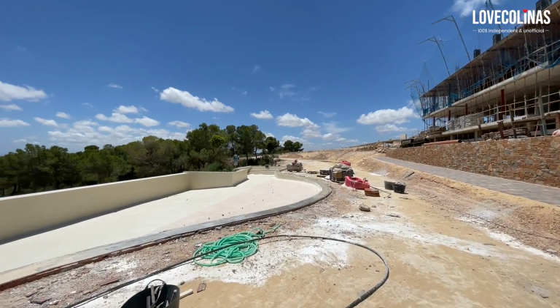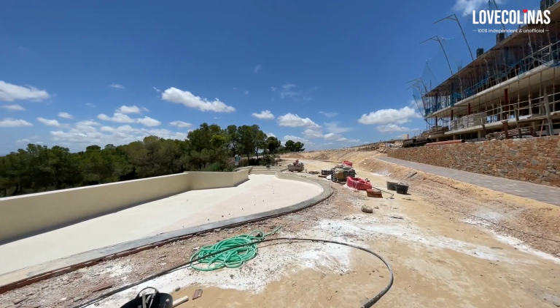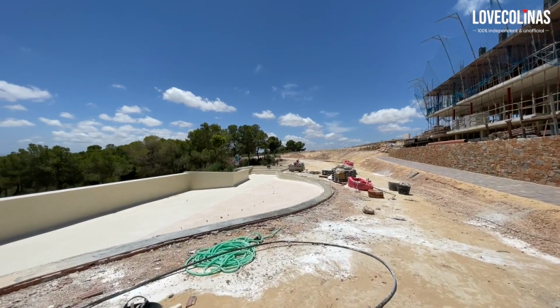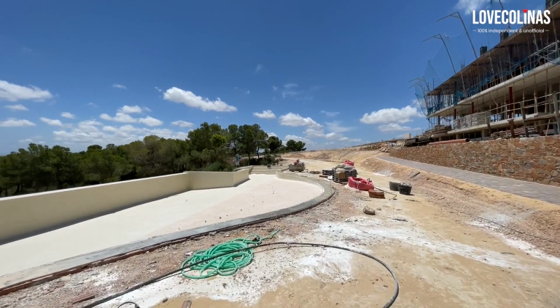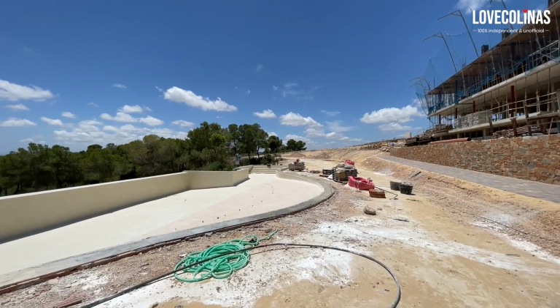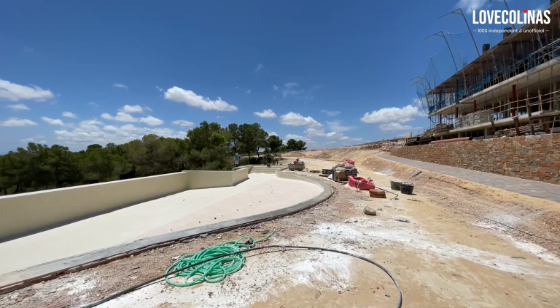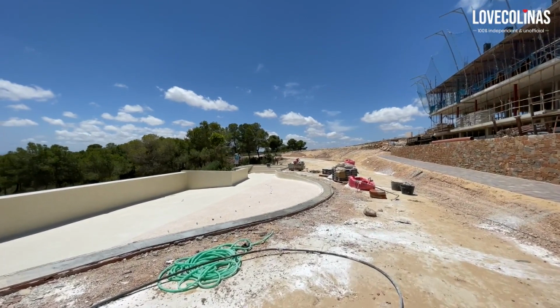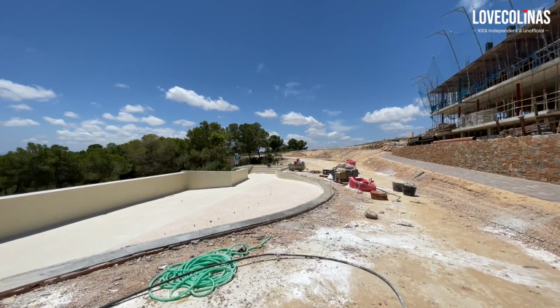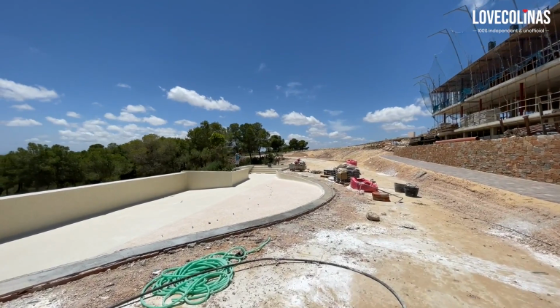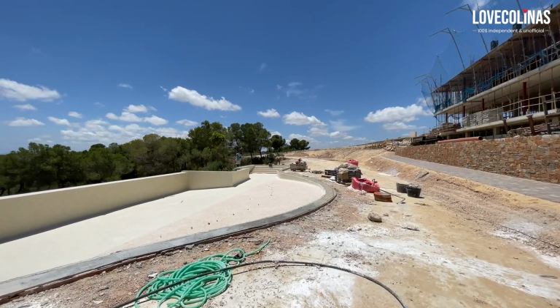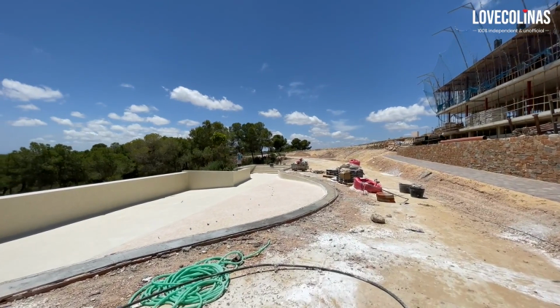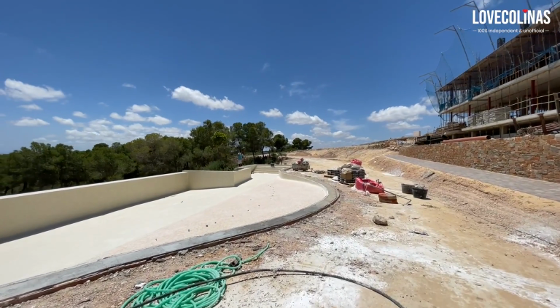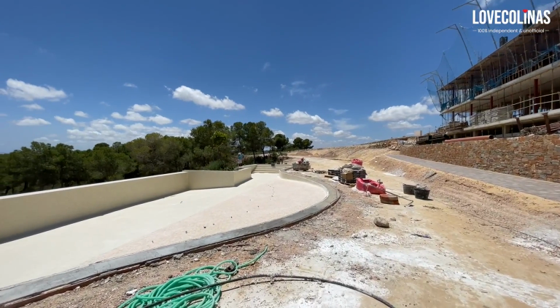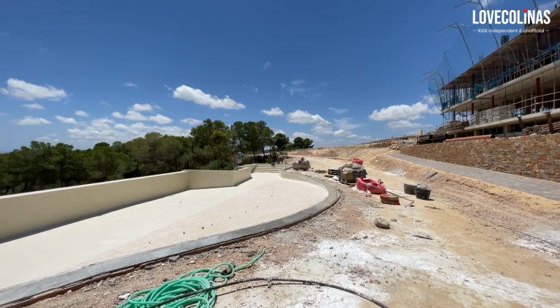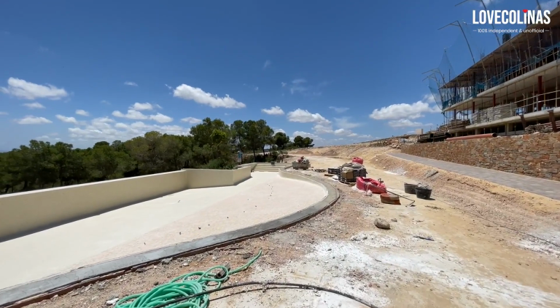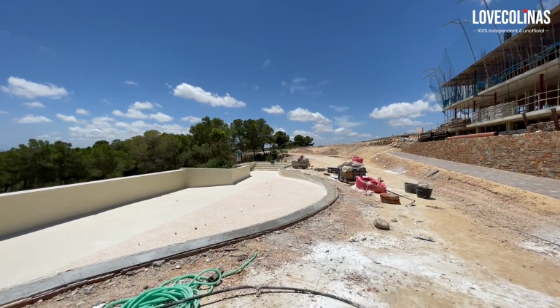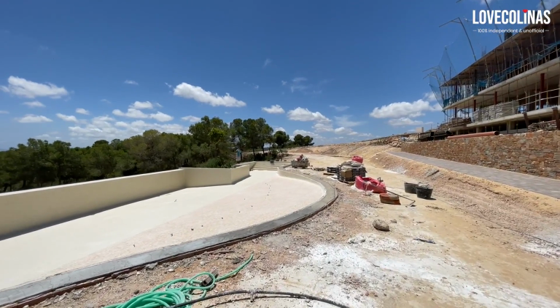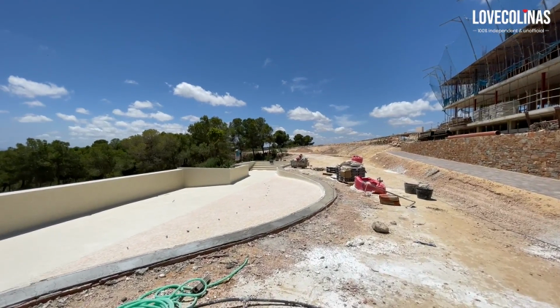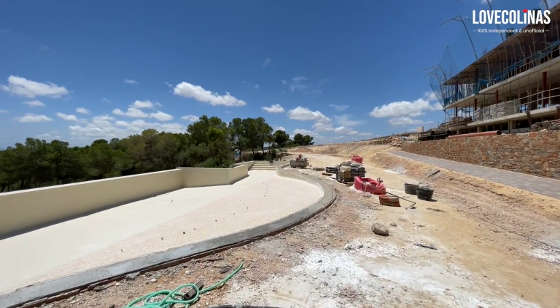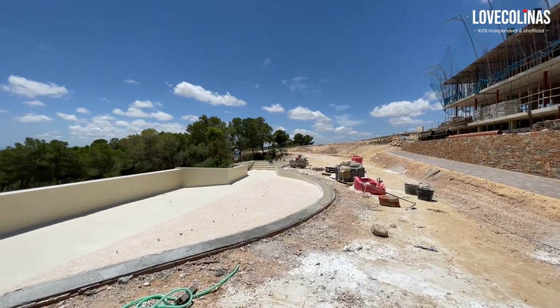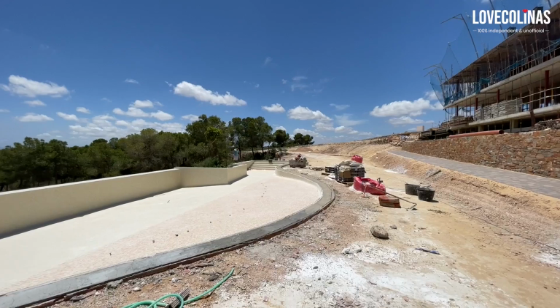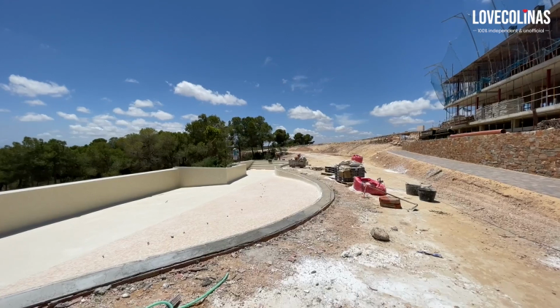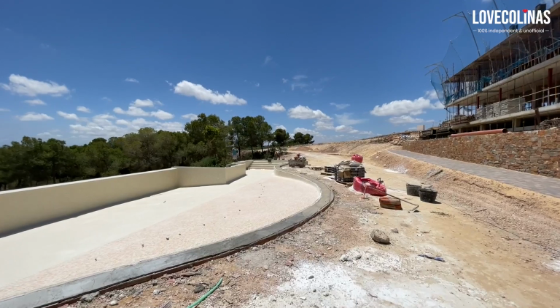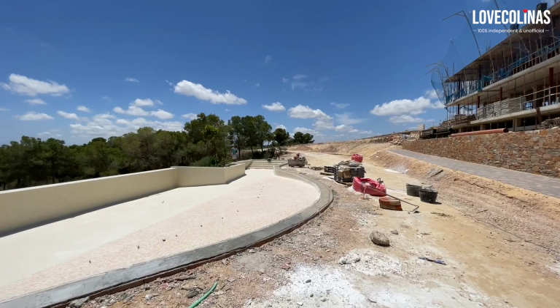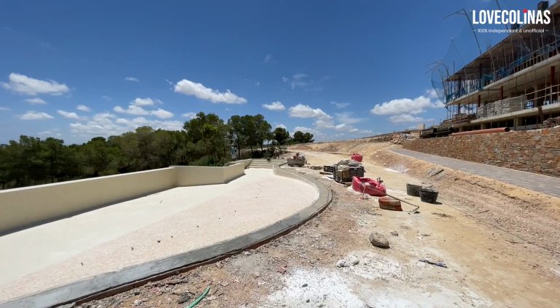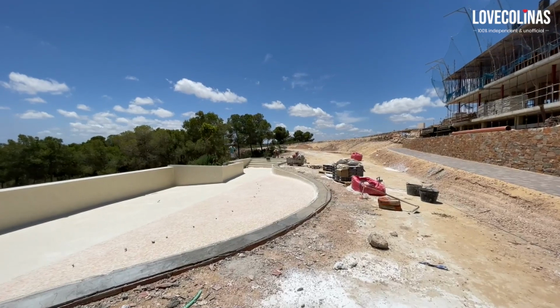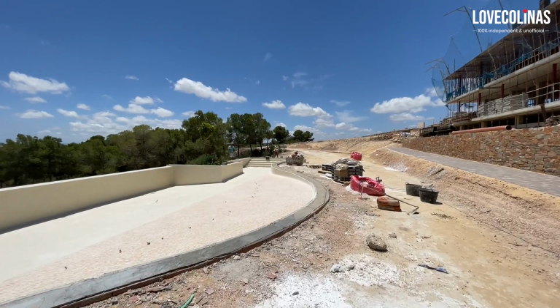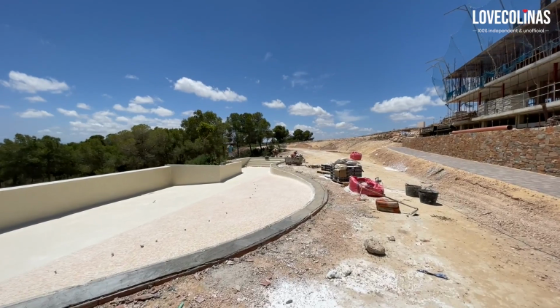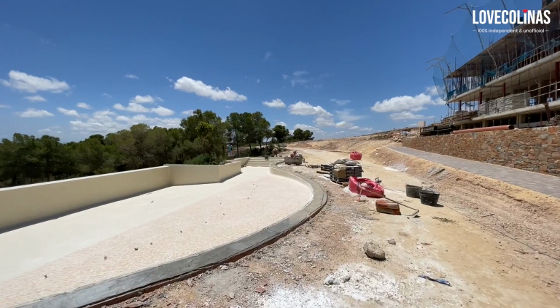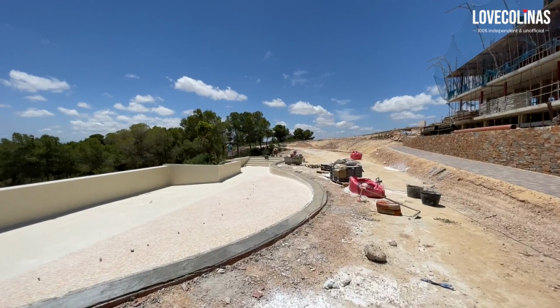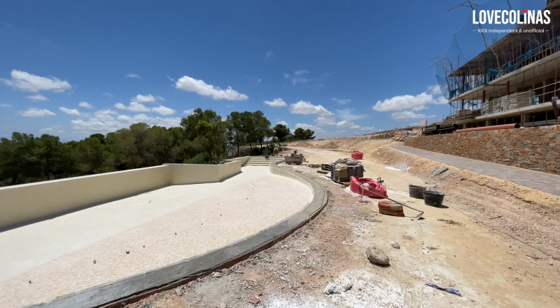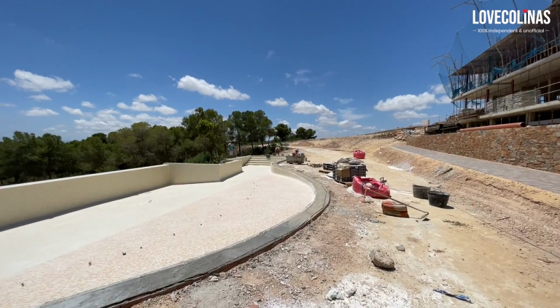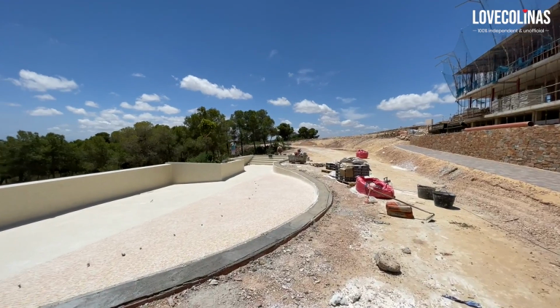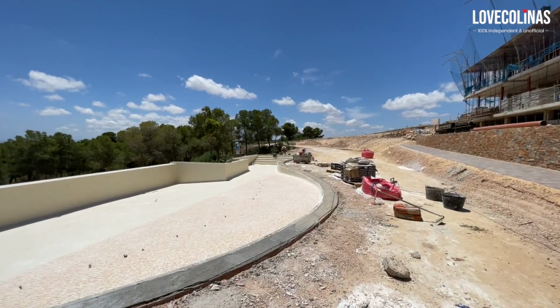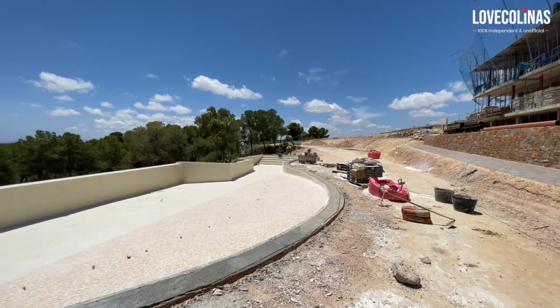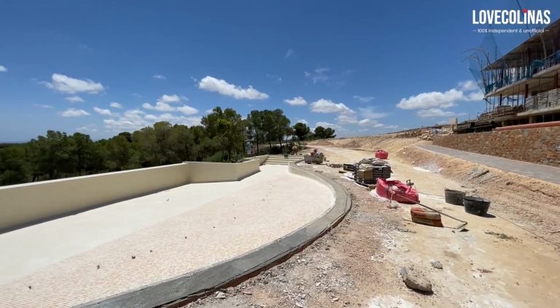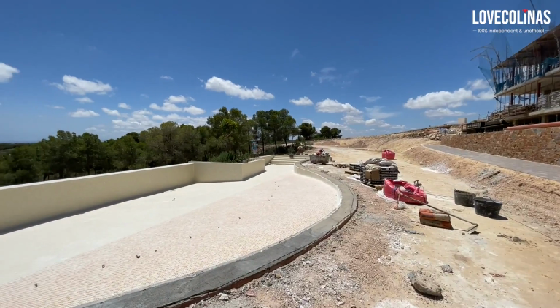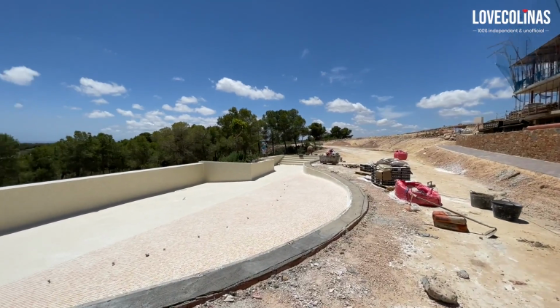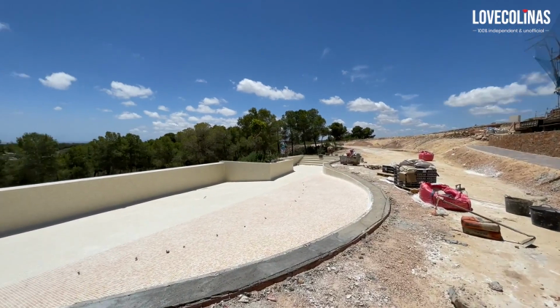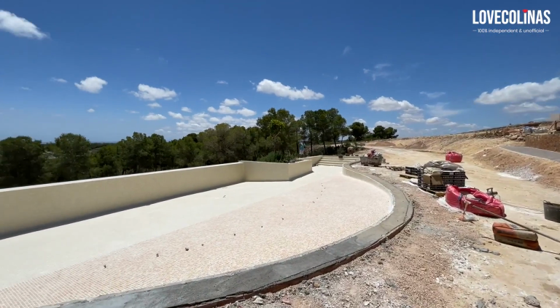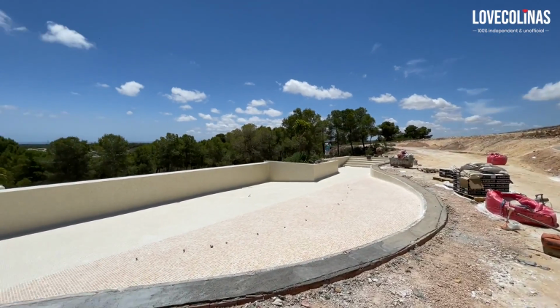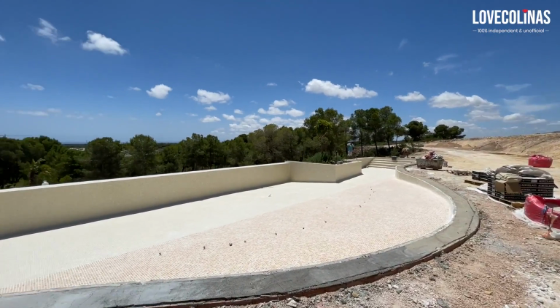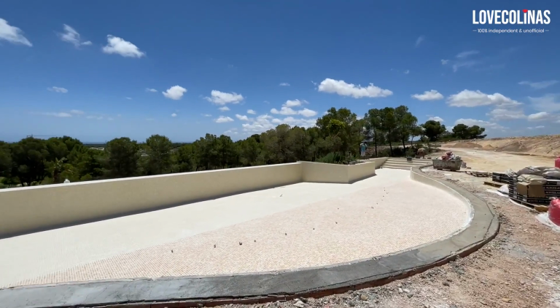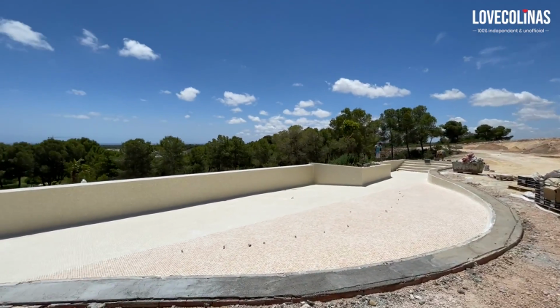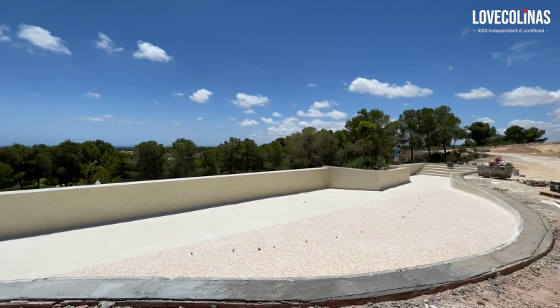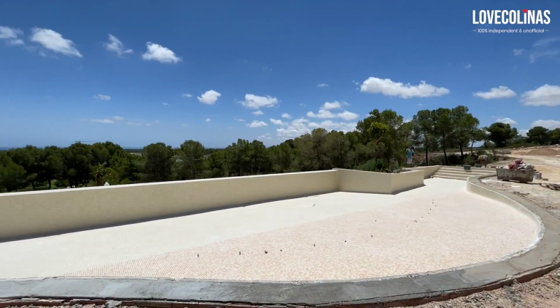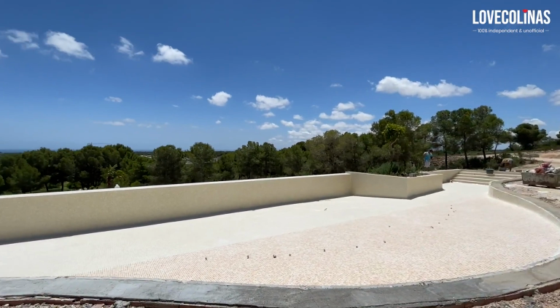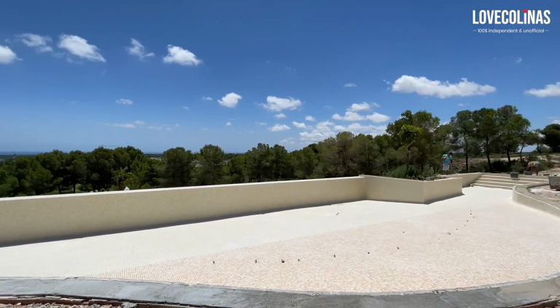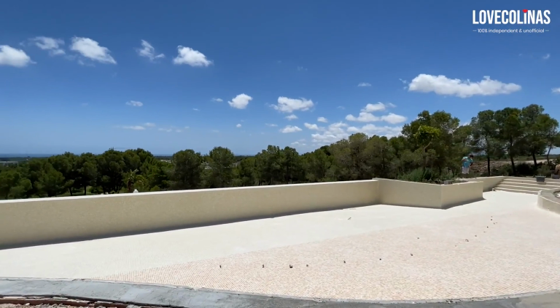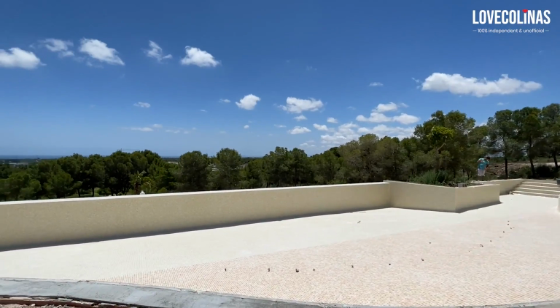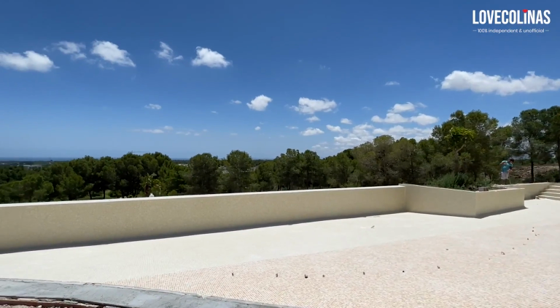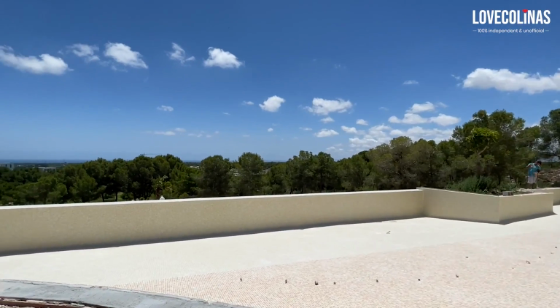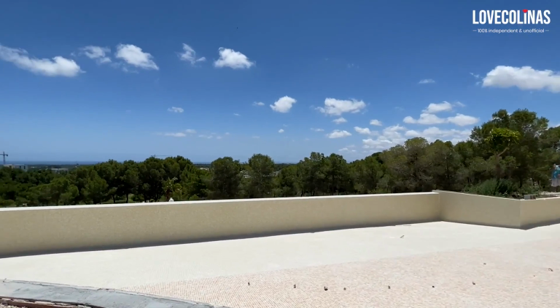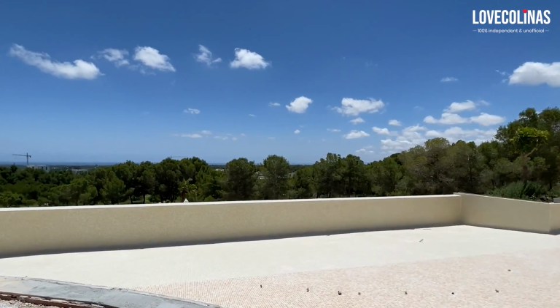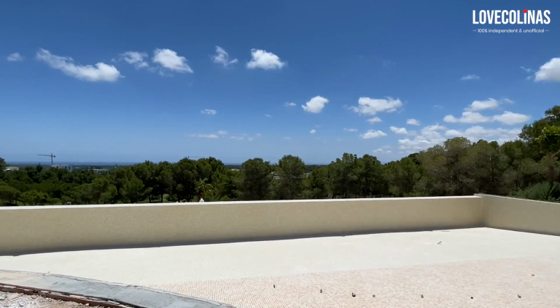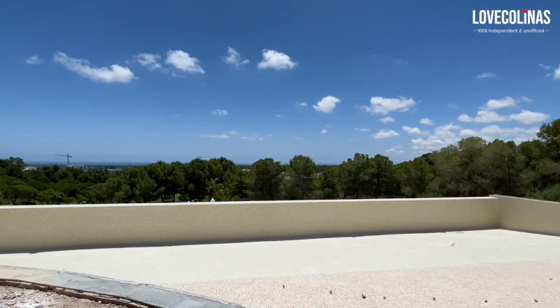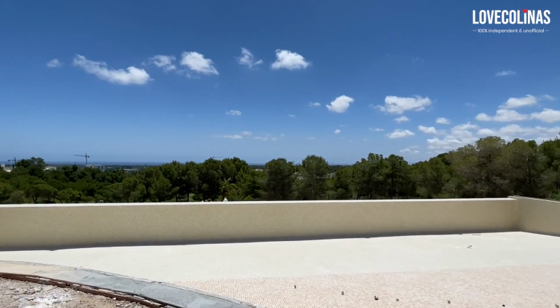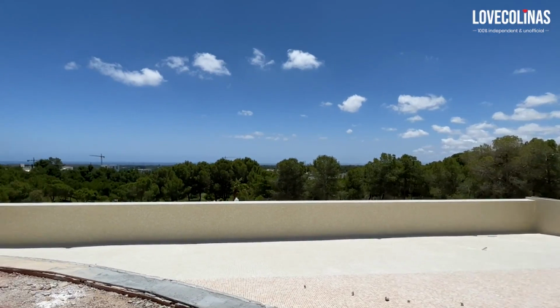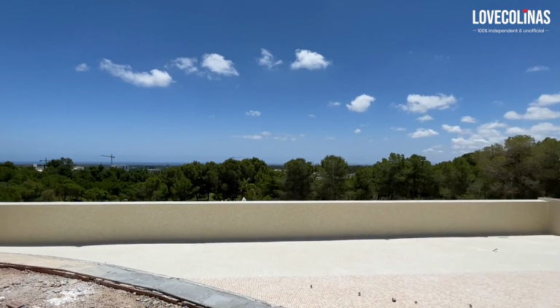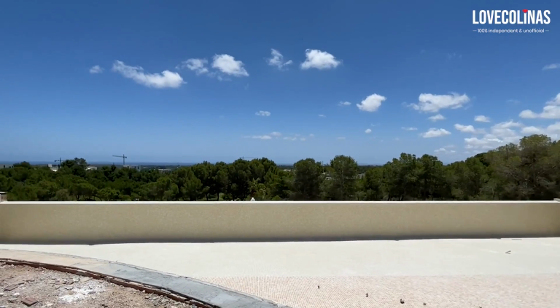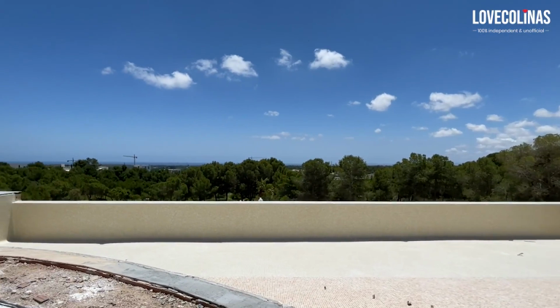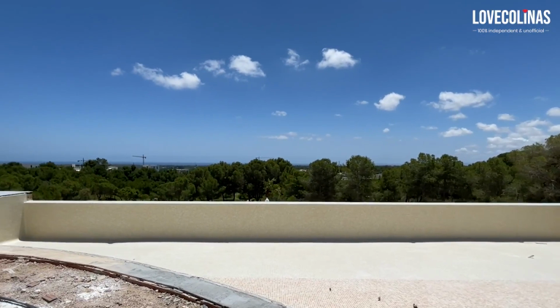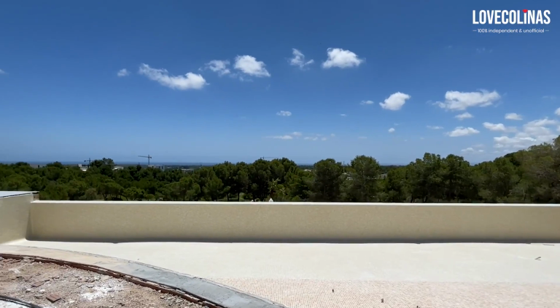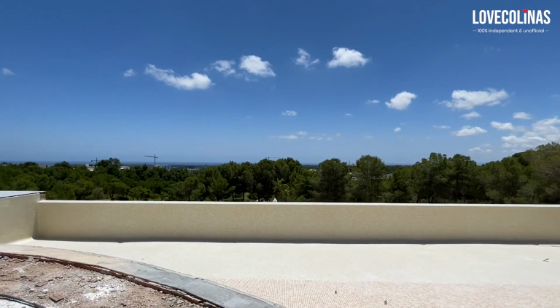Right in front of it you'll see the awesome pool that's being built at the moment, with stunning views over the golf course, the landscape, and of course the sea views at the far end.